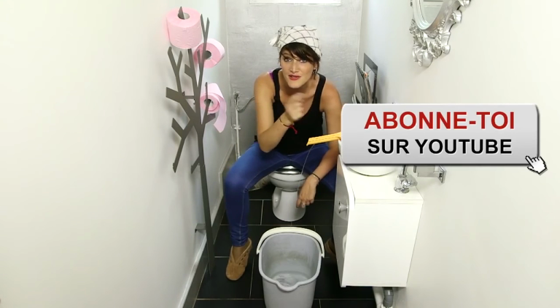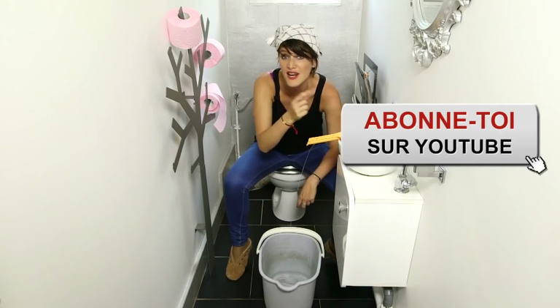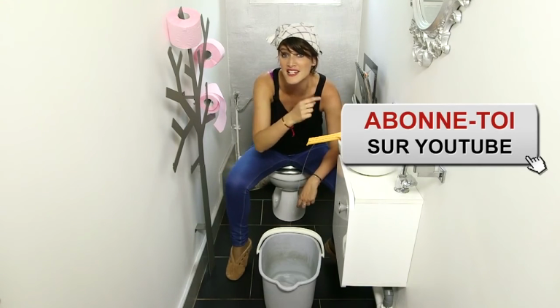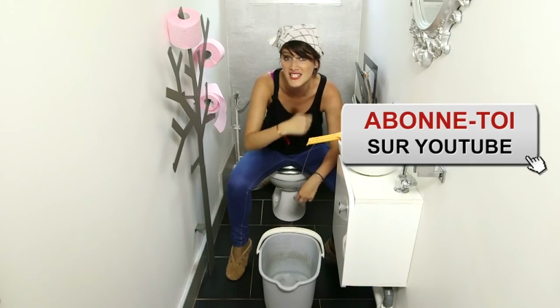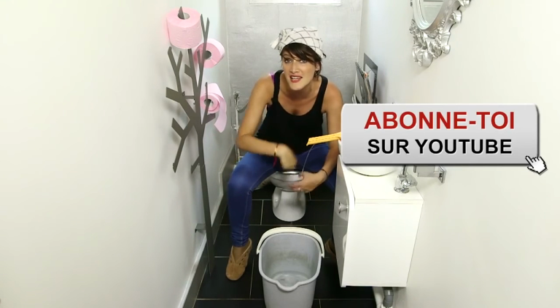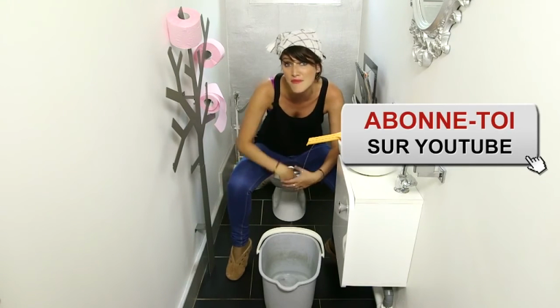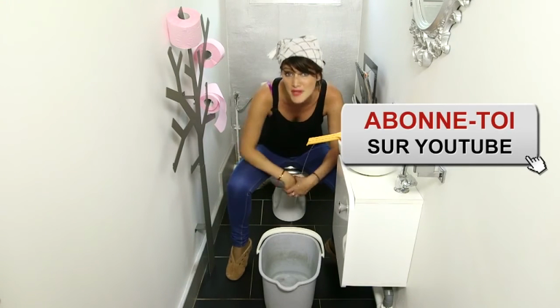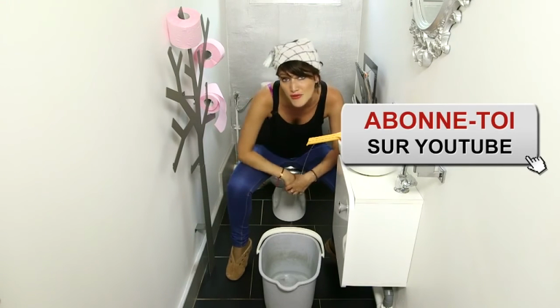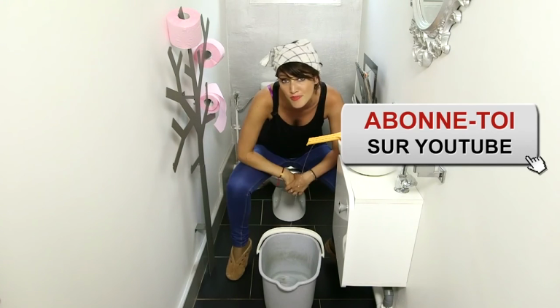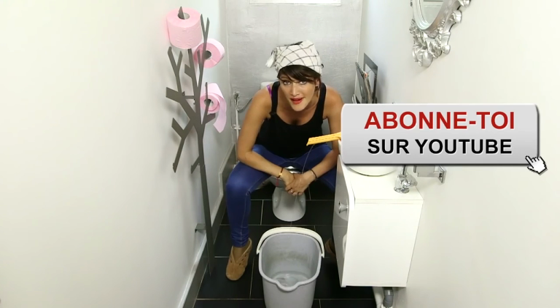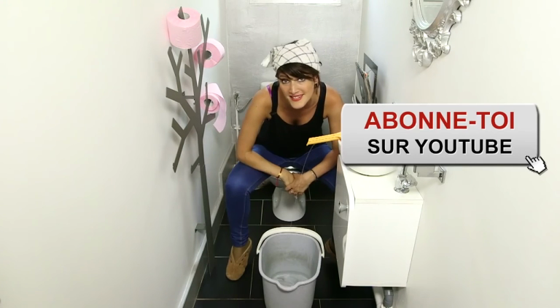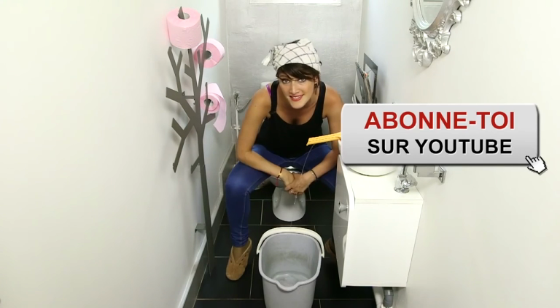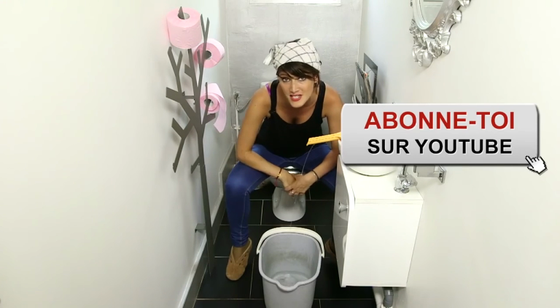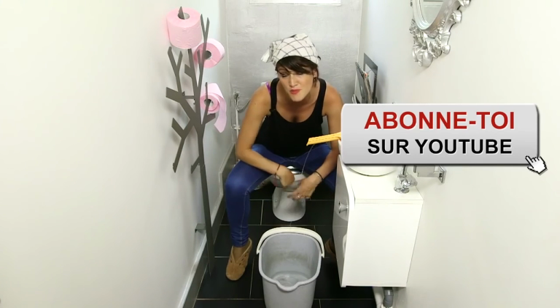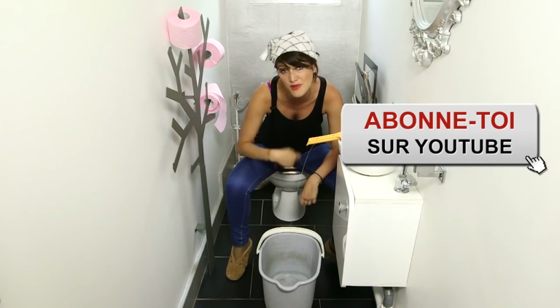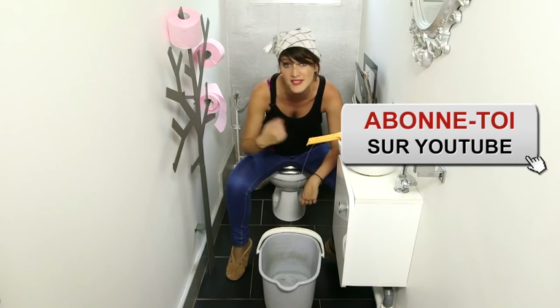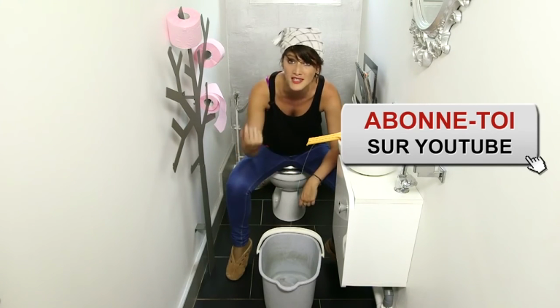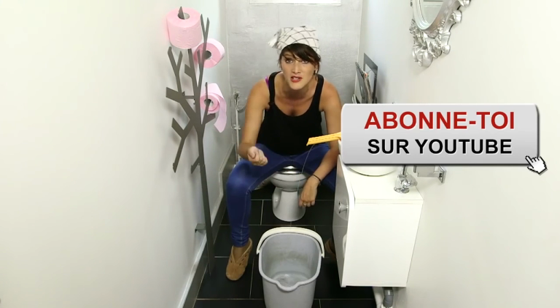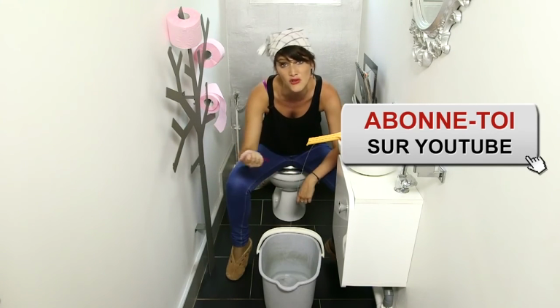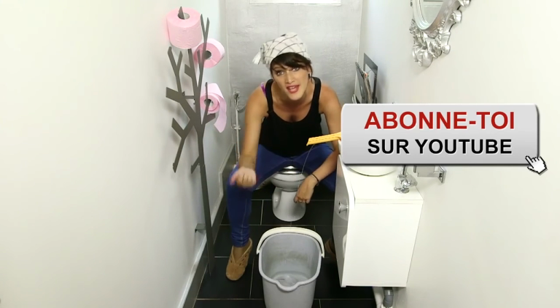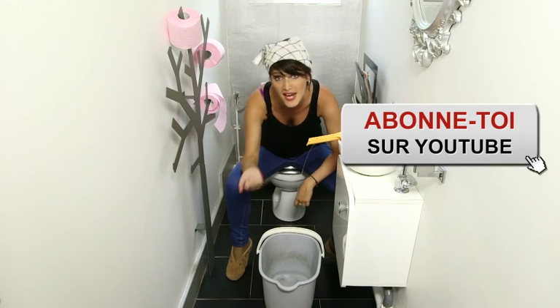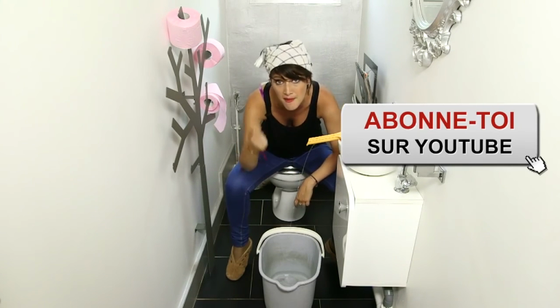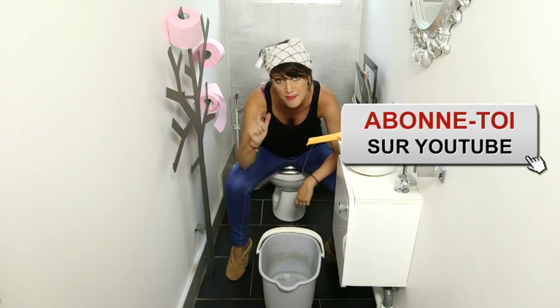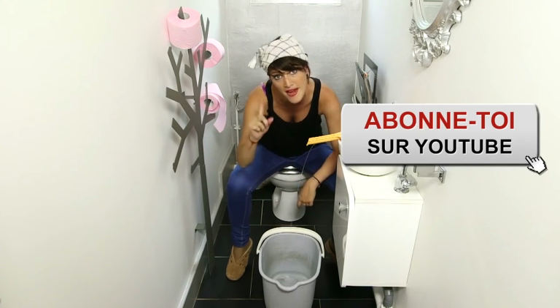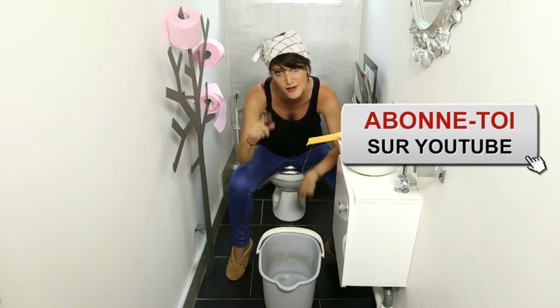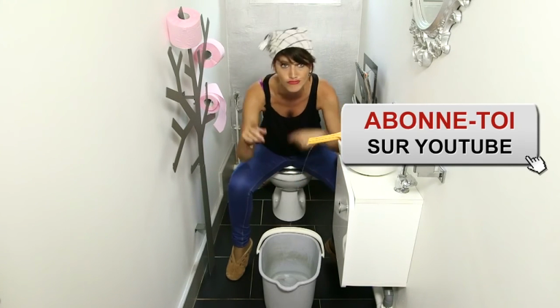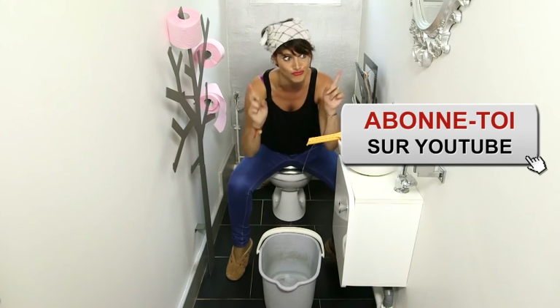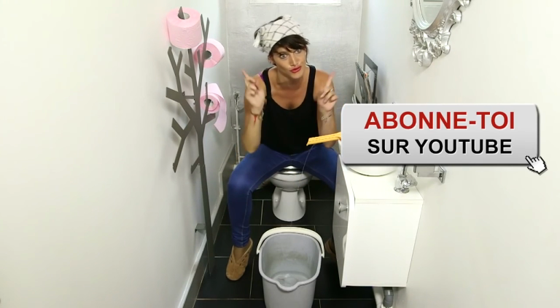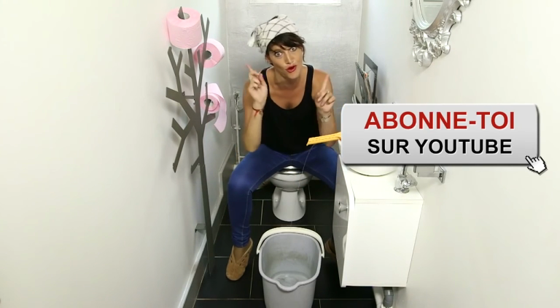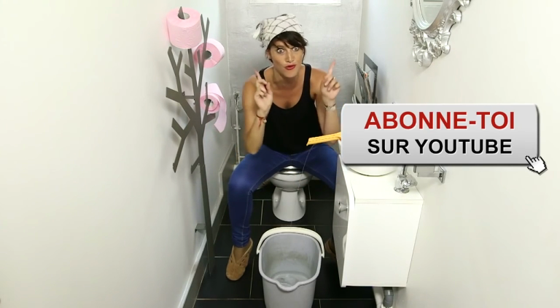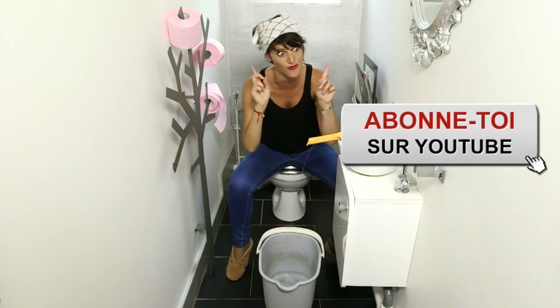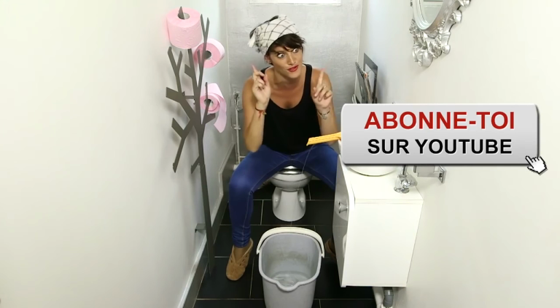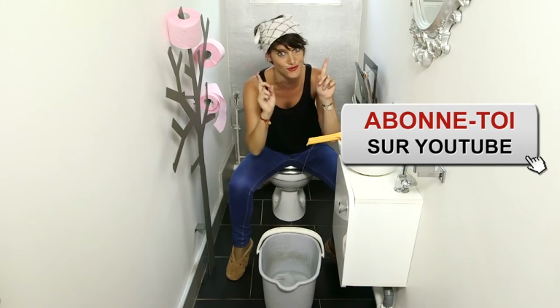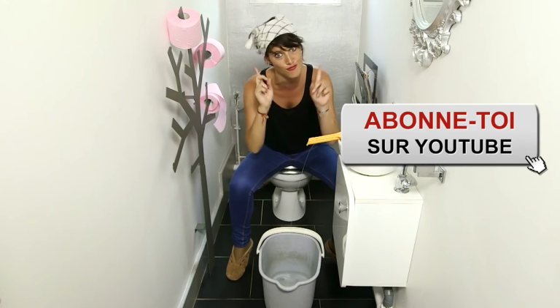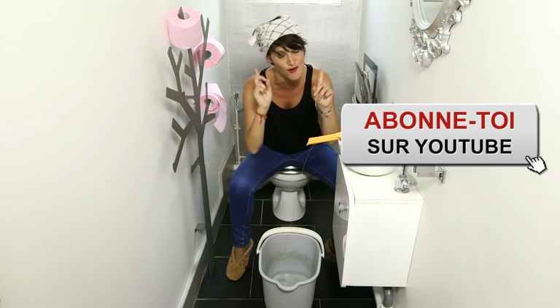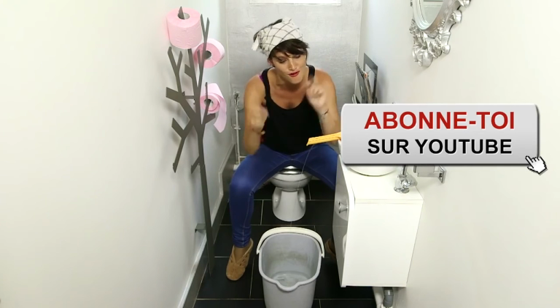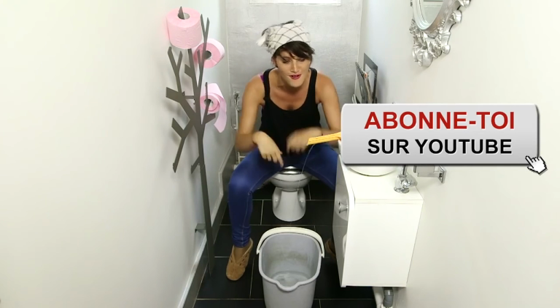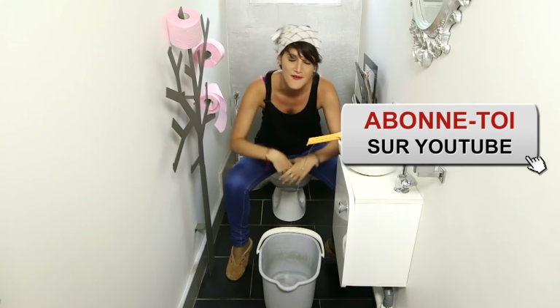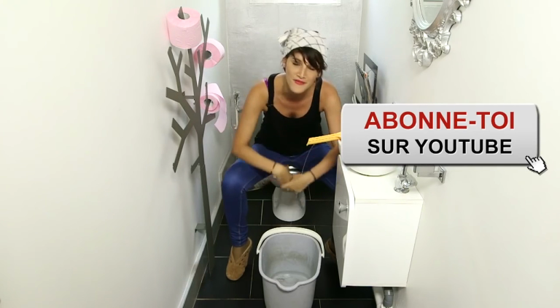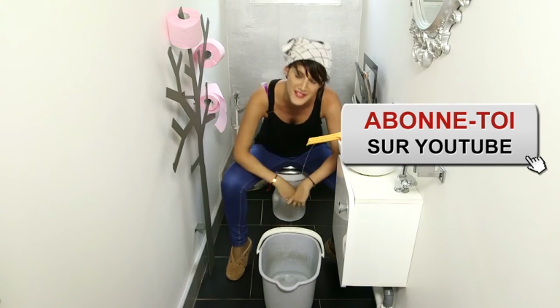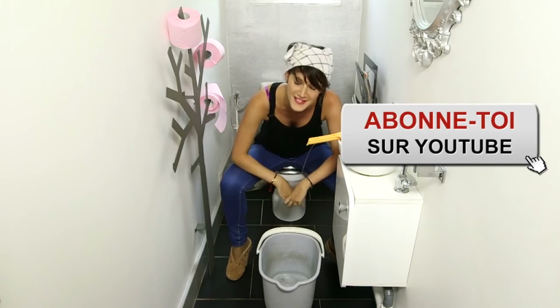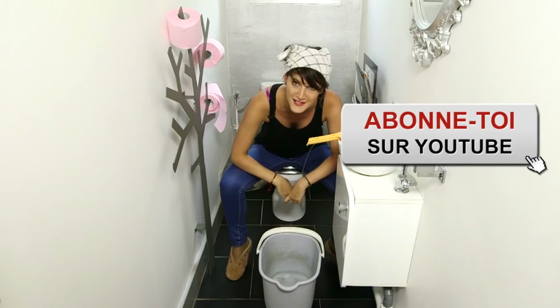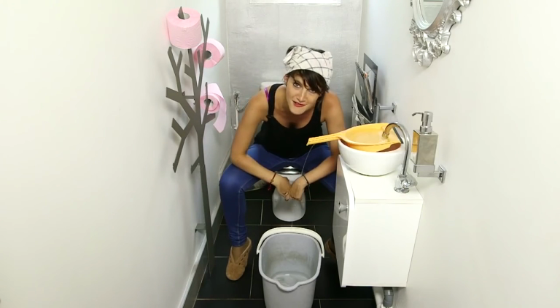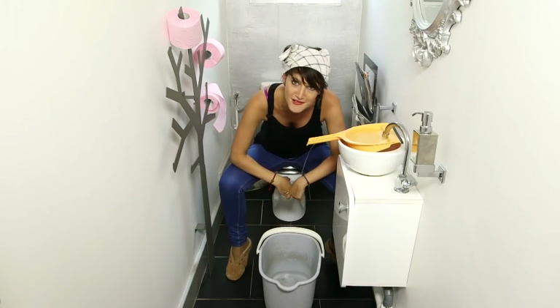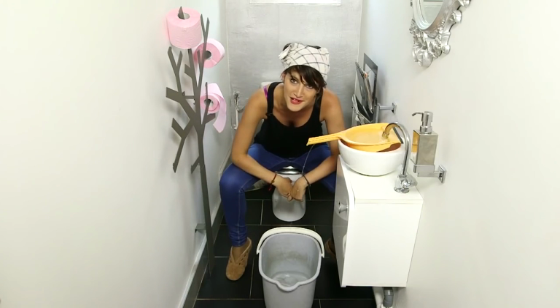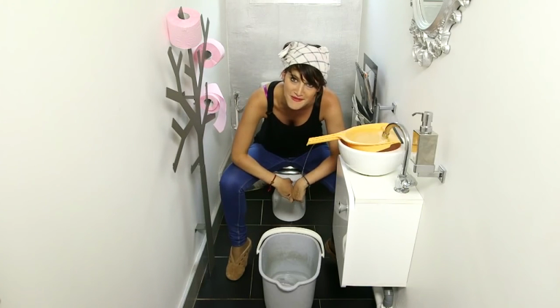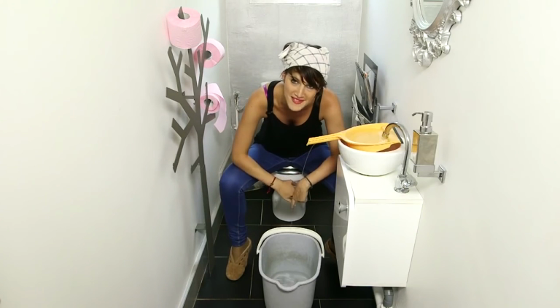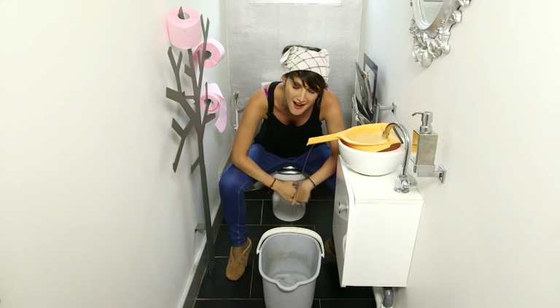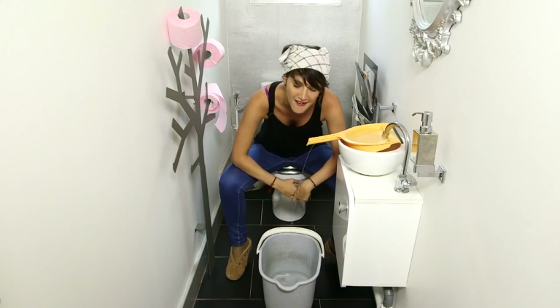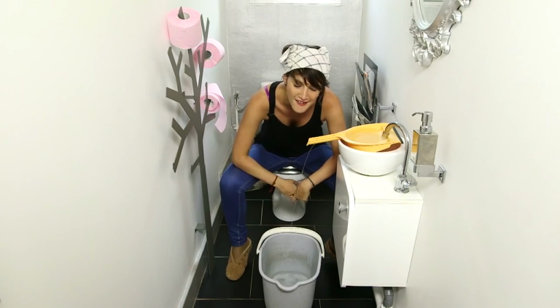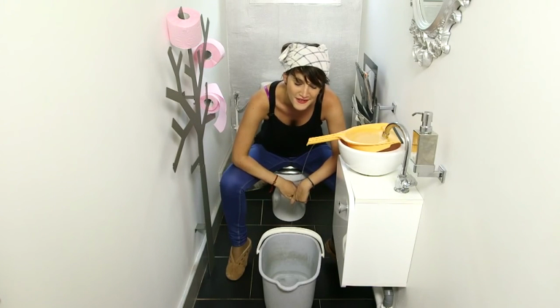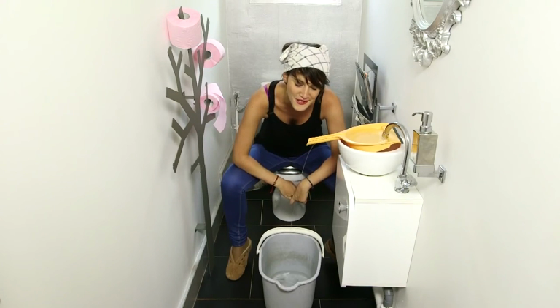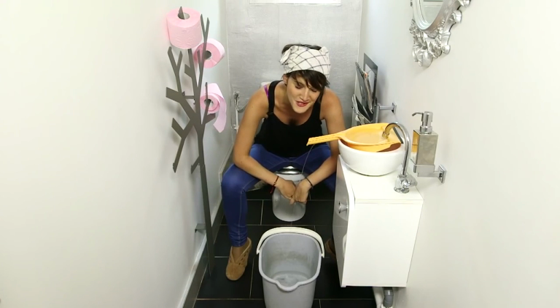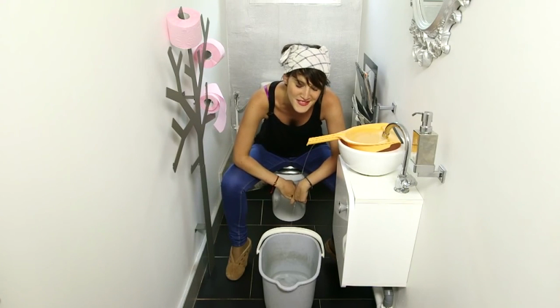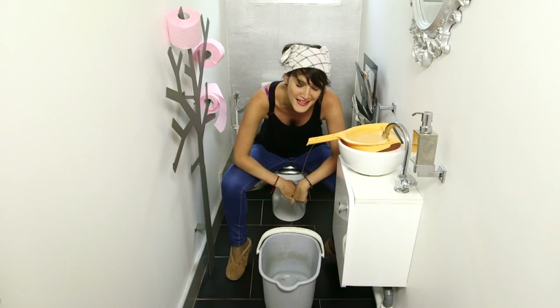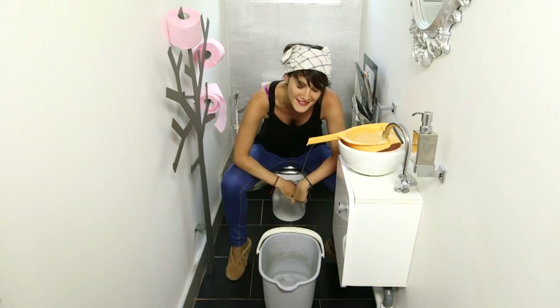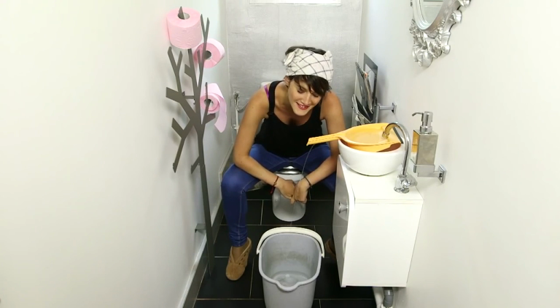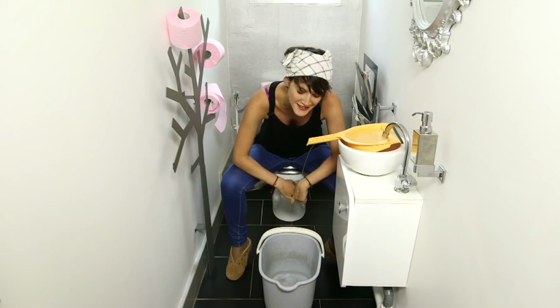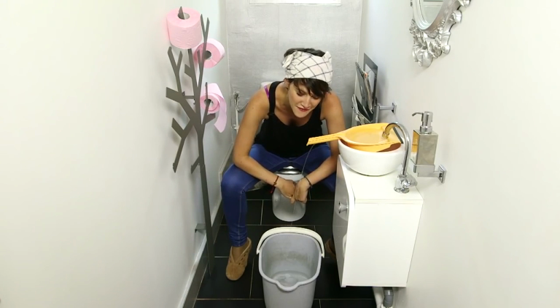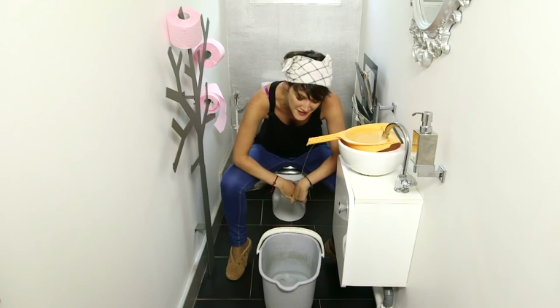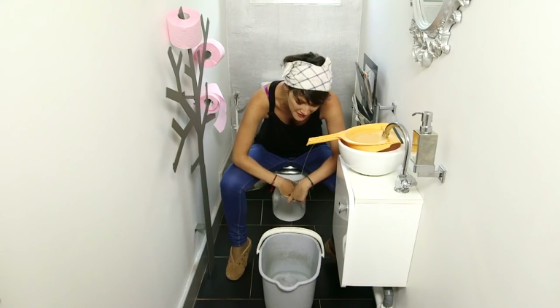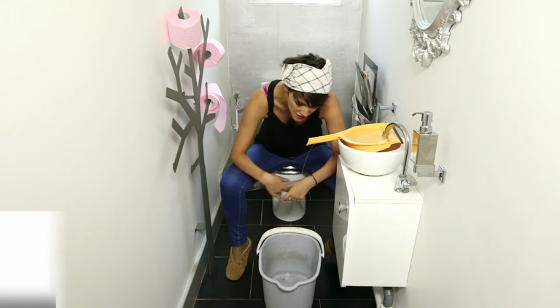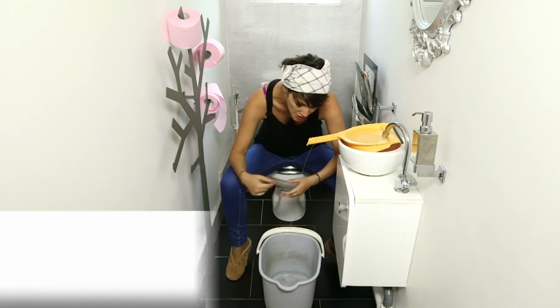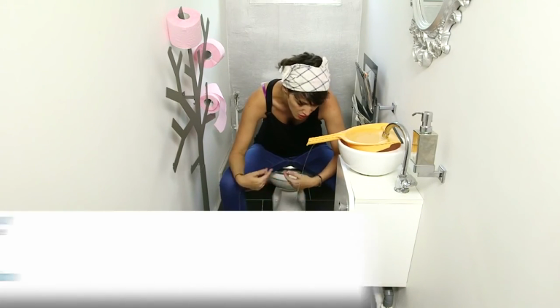Thanks for watching this video, and for more tips and tricks, visit our website easyexperttips.com and subscribe to our YouTube channel, Easy Expert Tips.